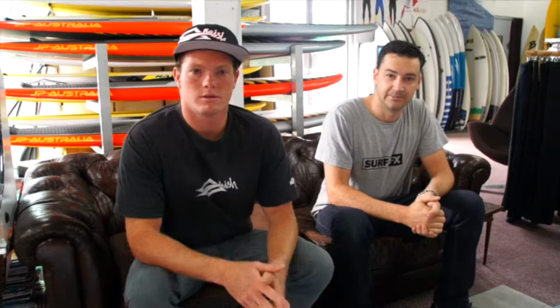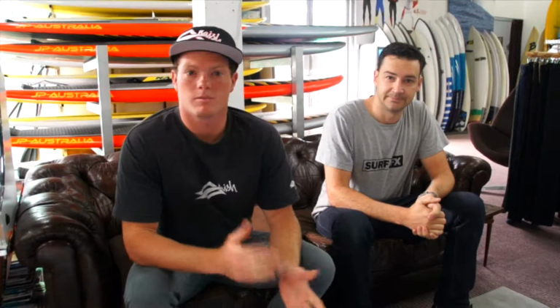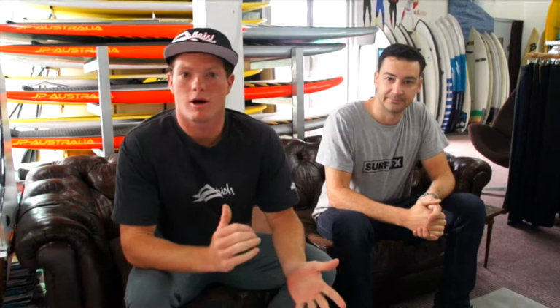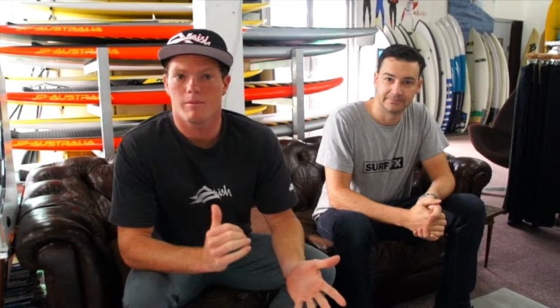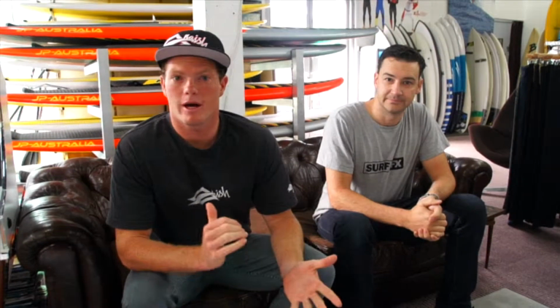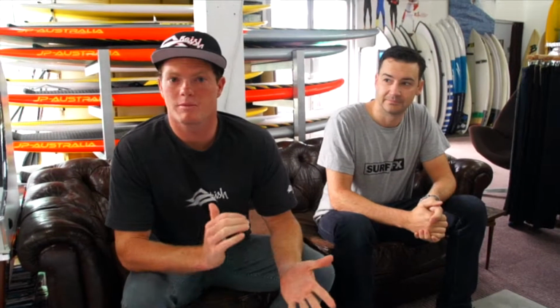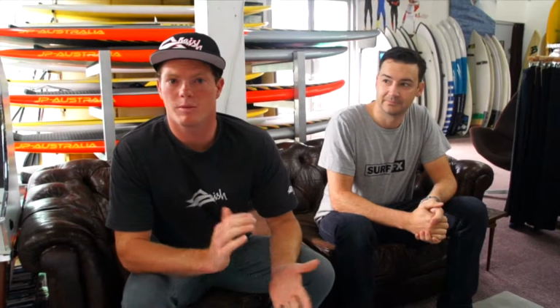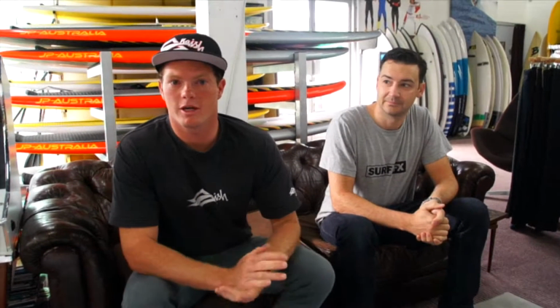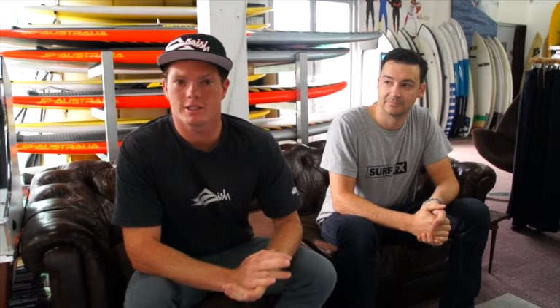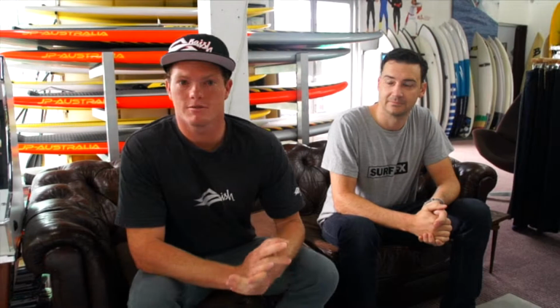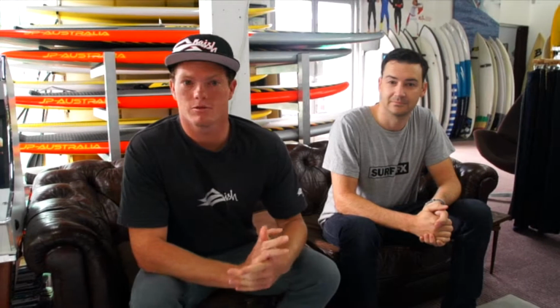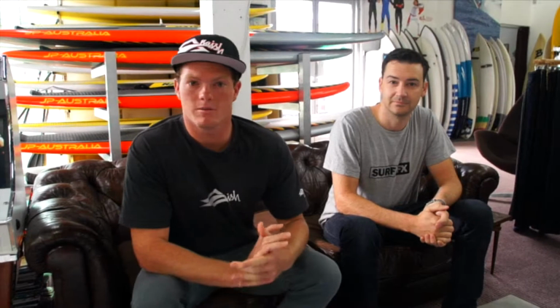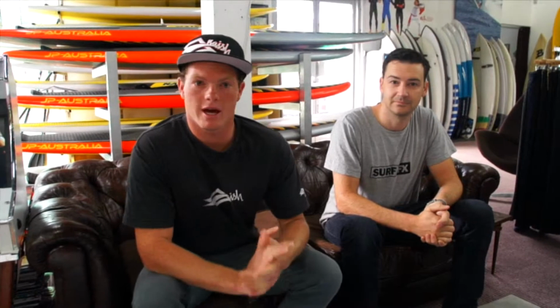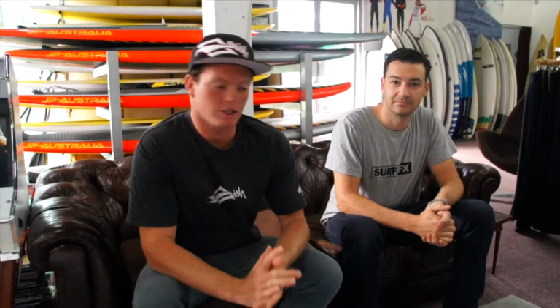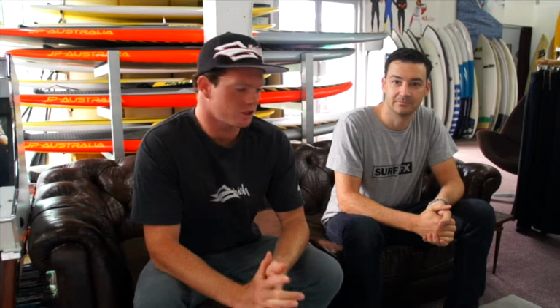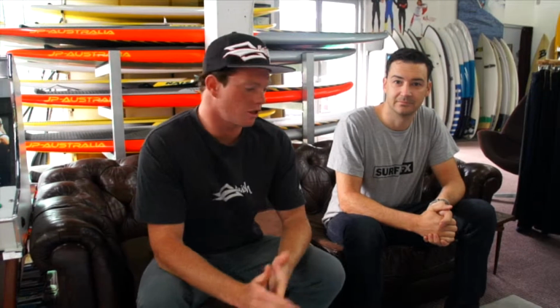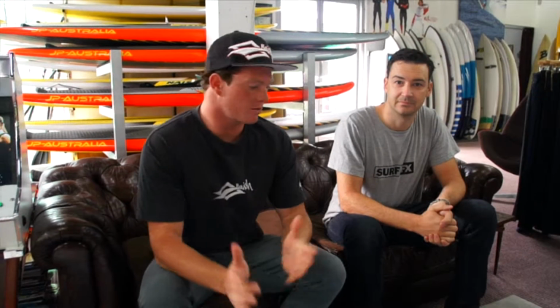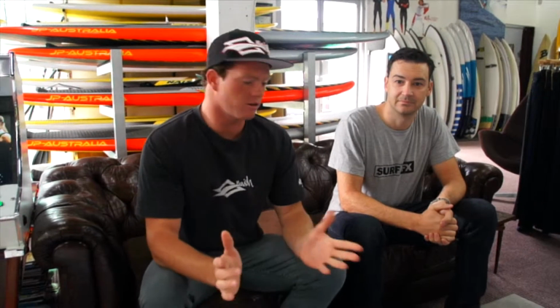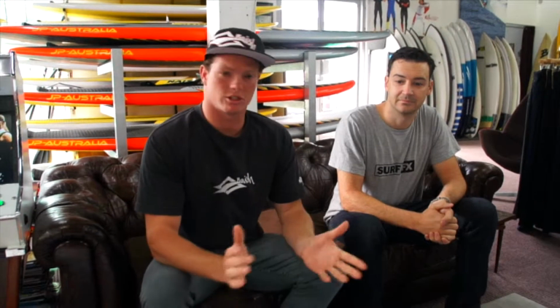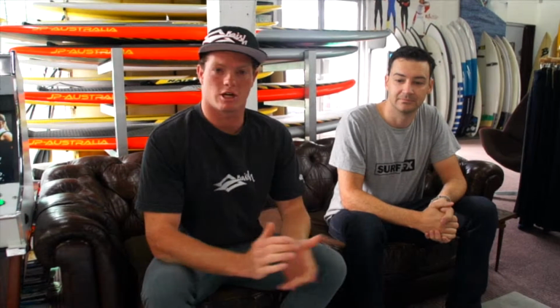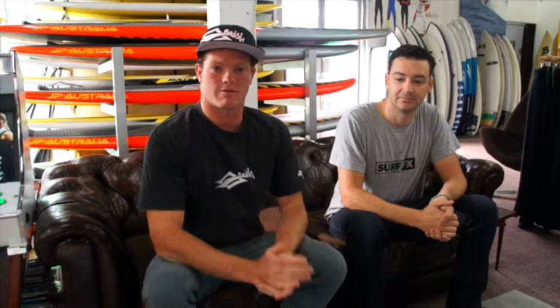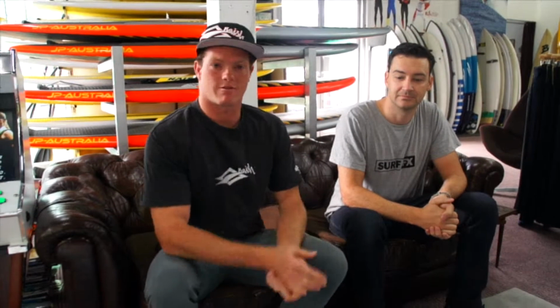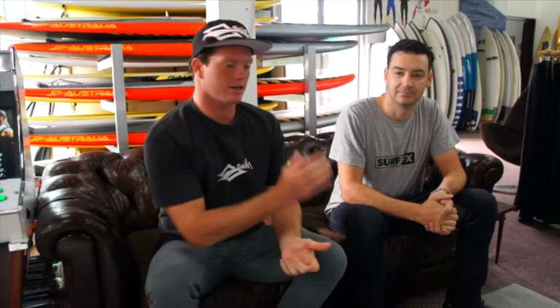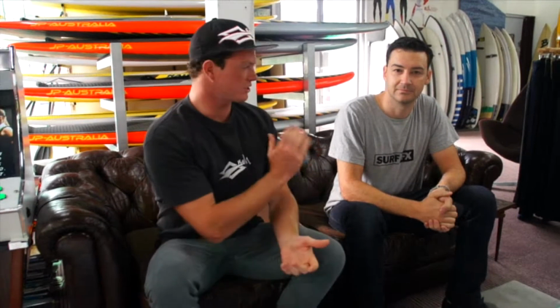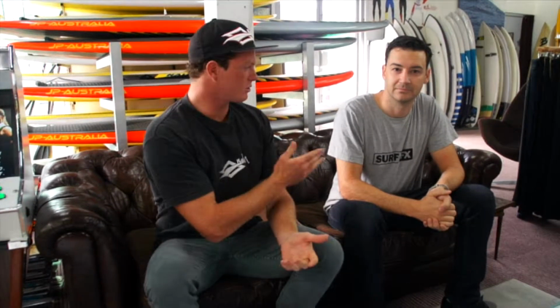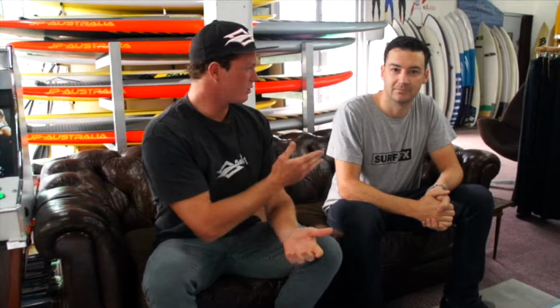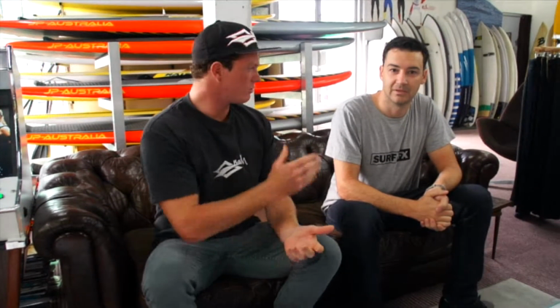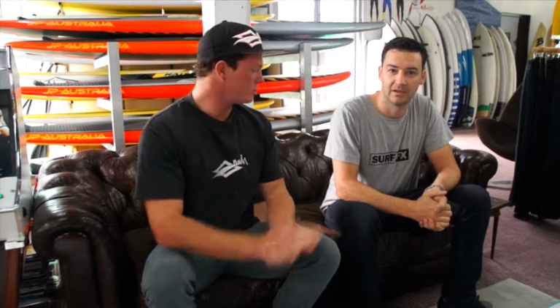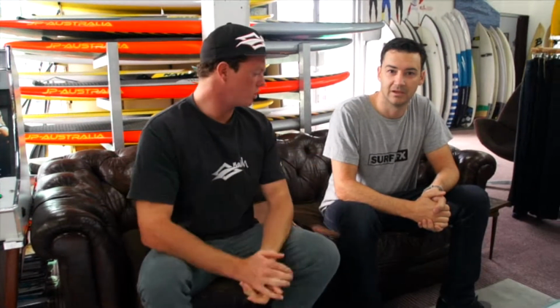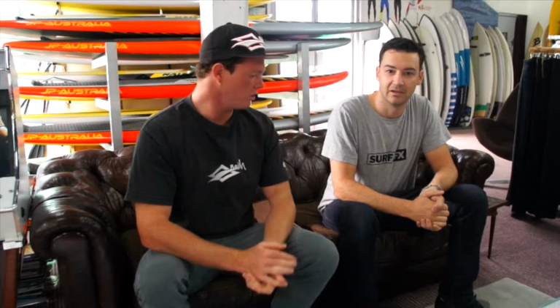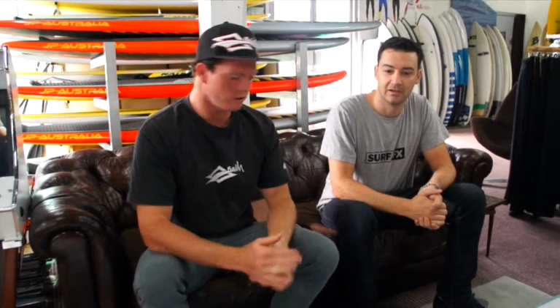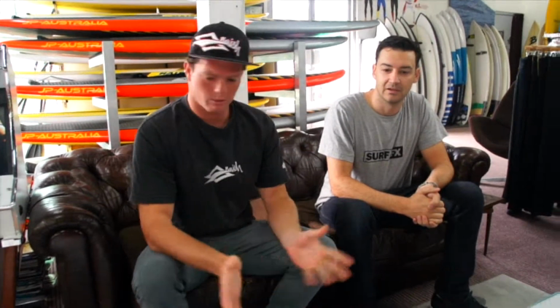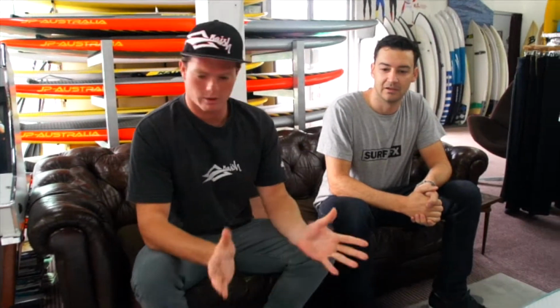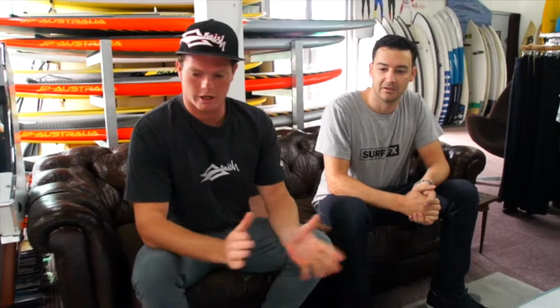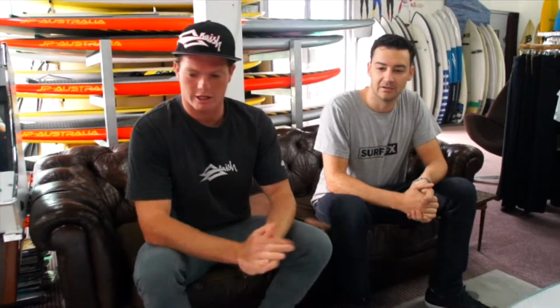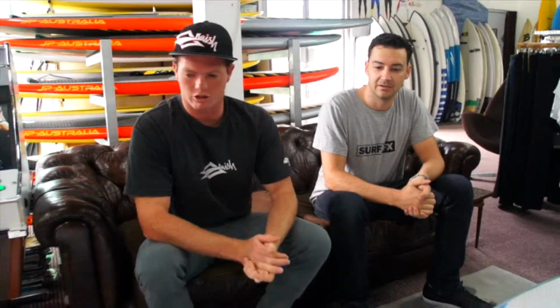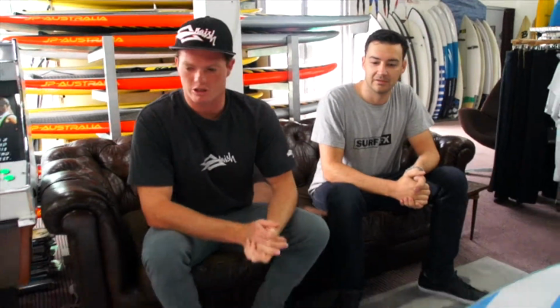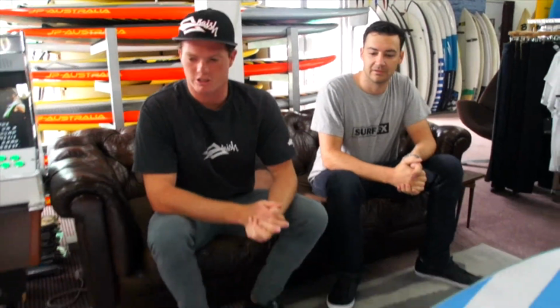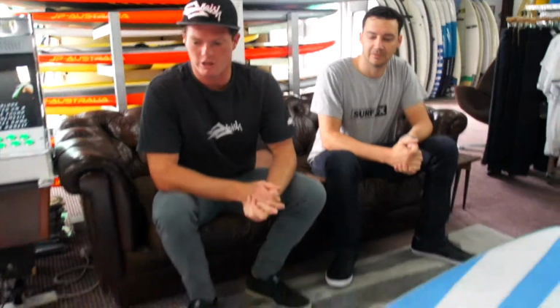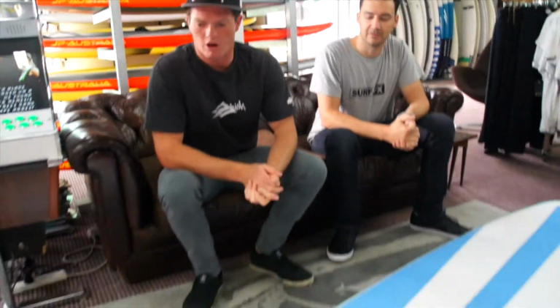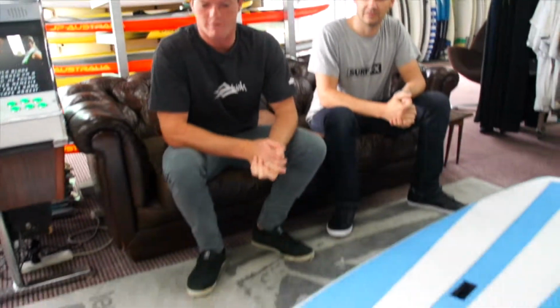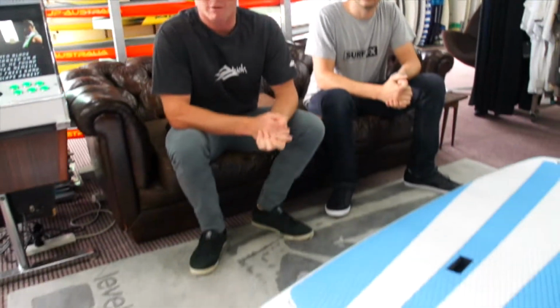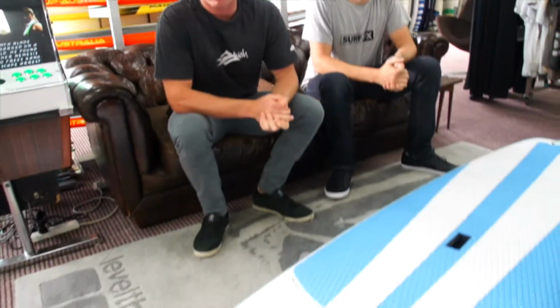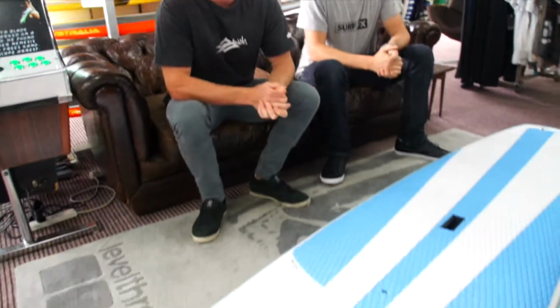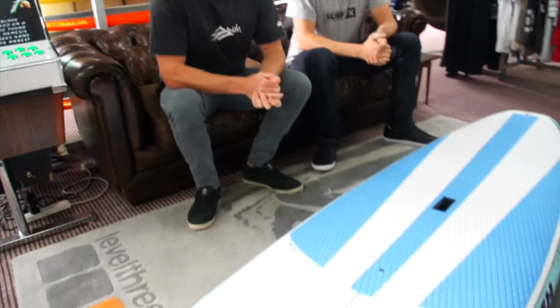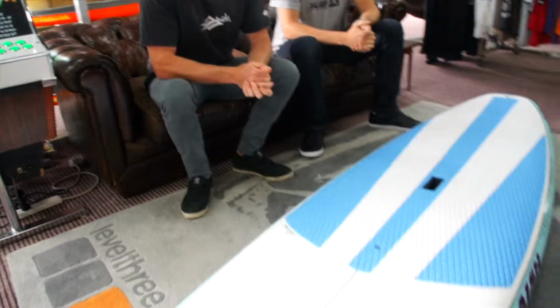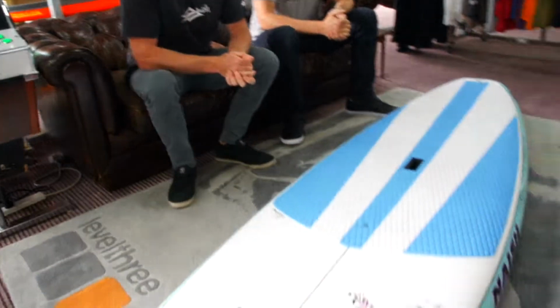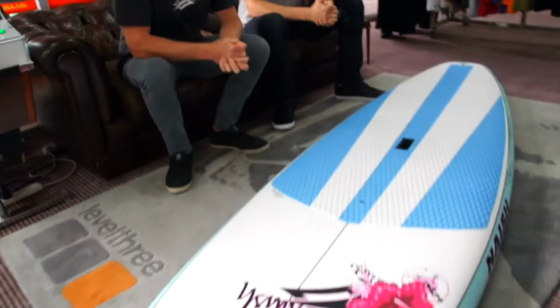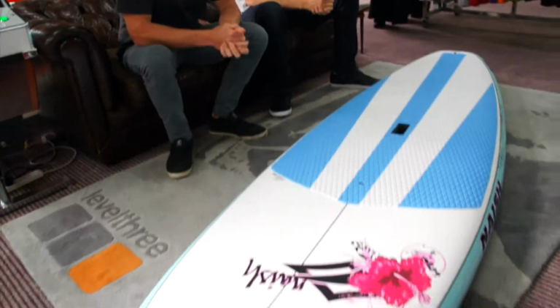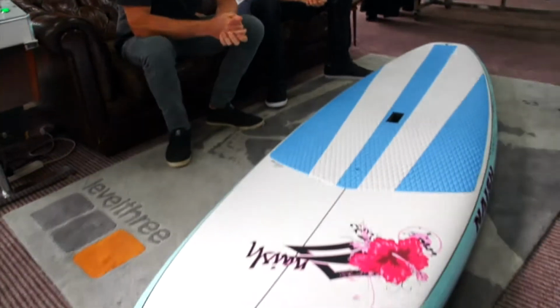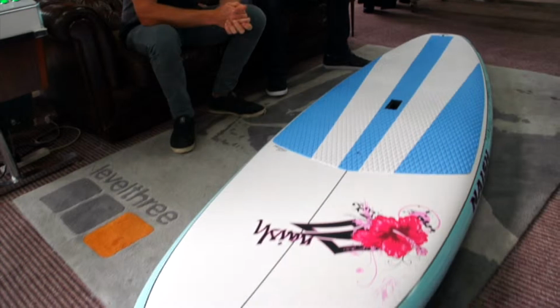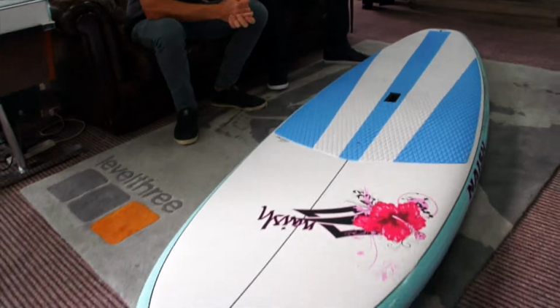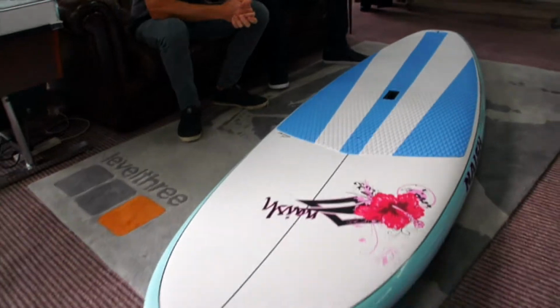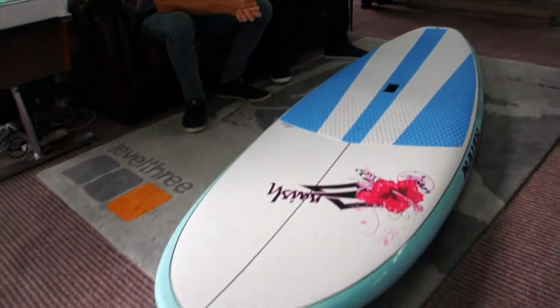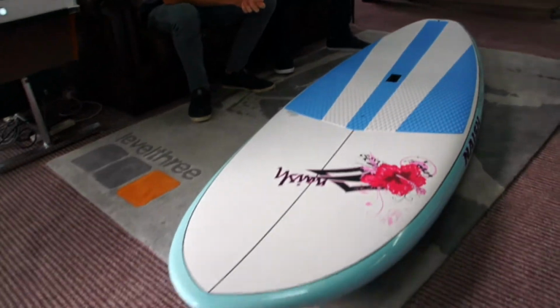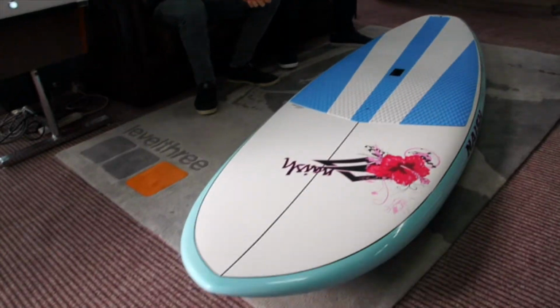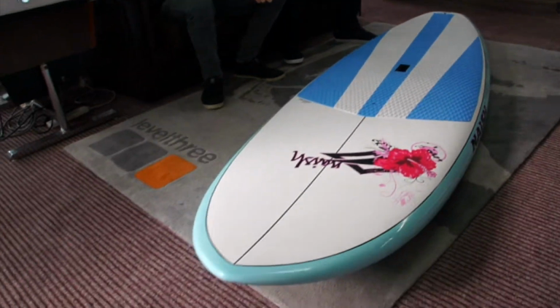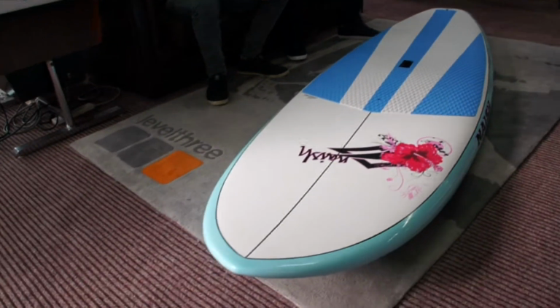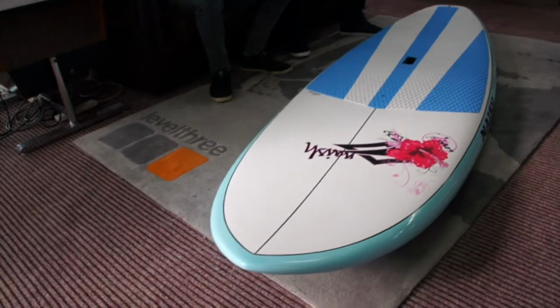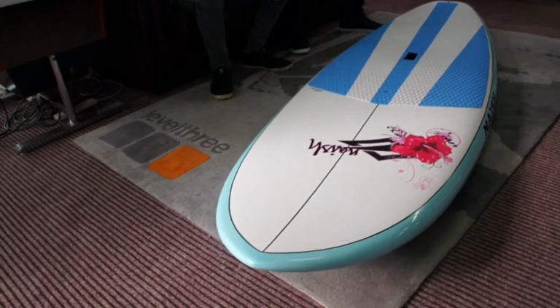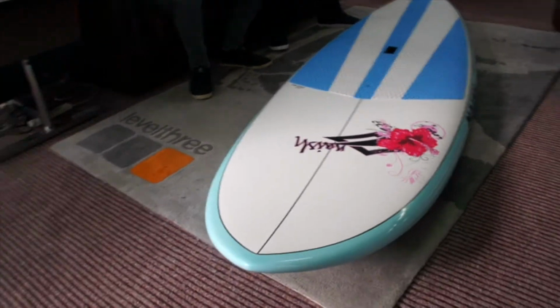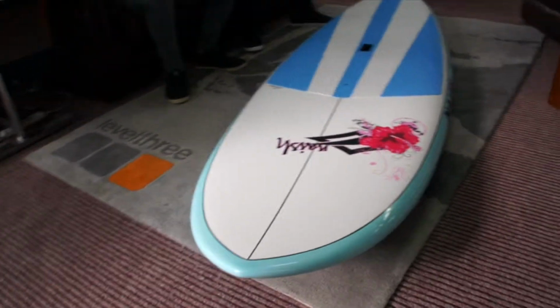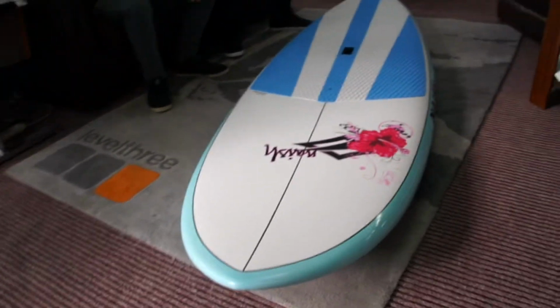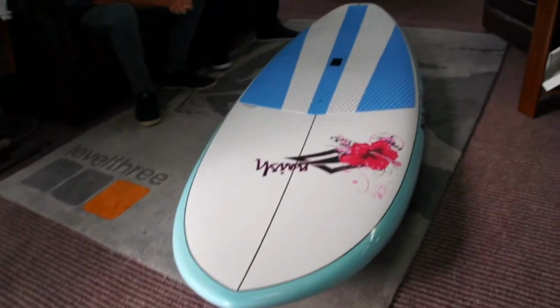Hi, my name is Bo Nixon from Naish and I'm here at Surf FX with John. We're going to introduce the 9.5 Alana. It's a pretty nice looking board, John.